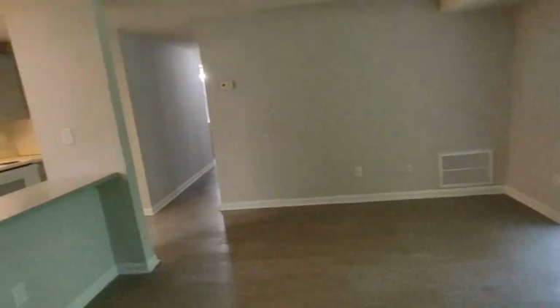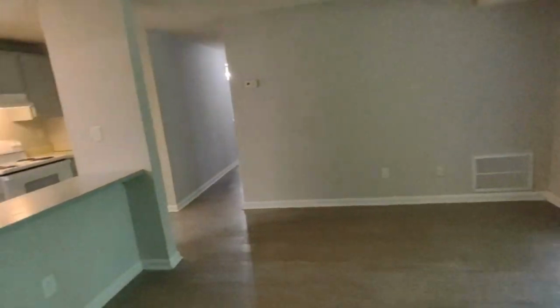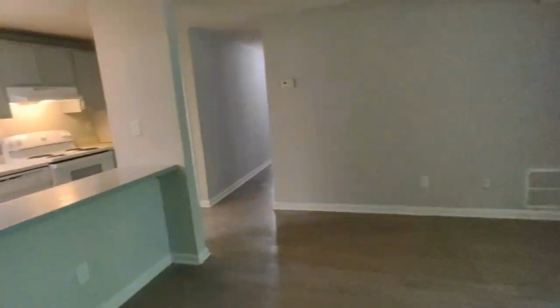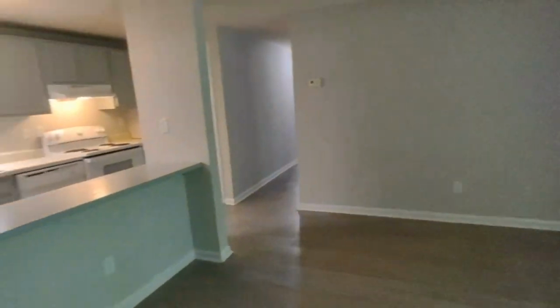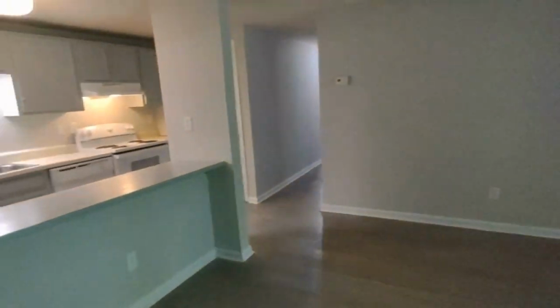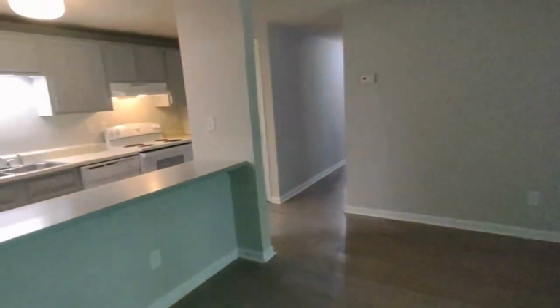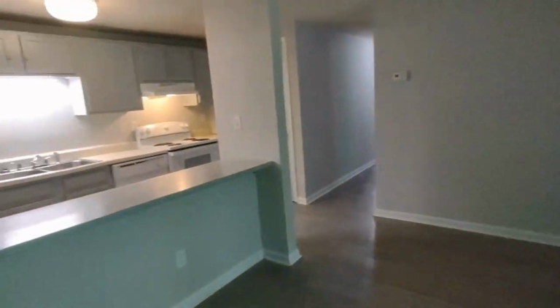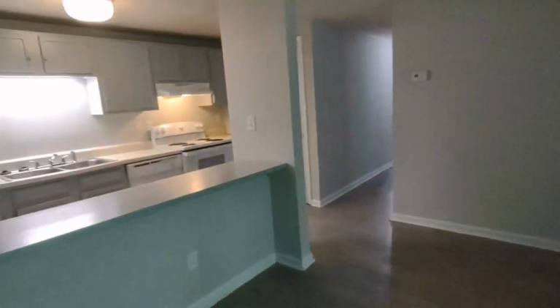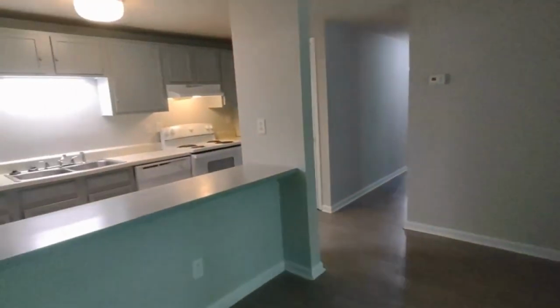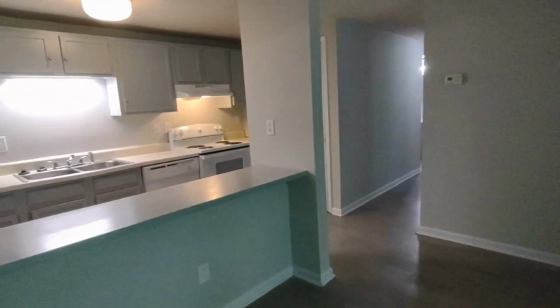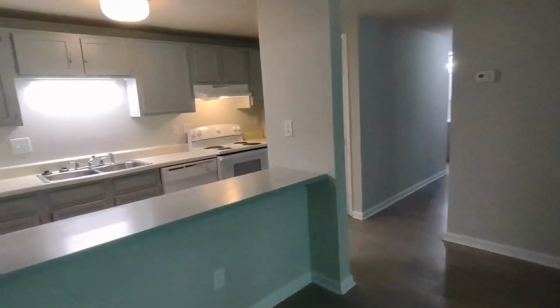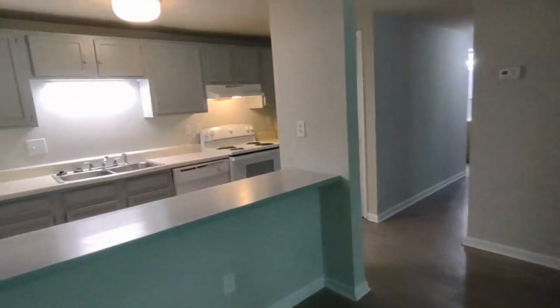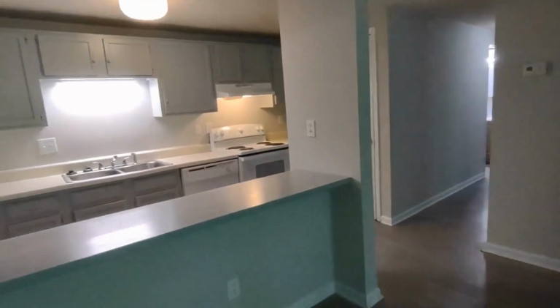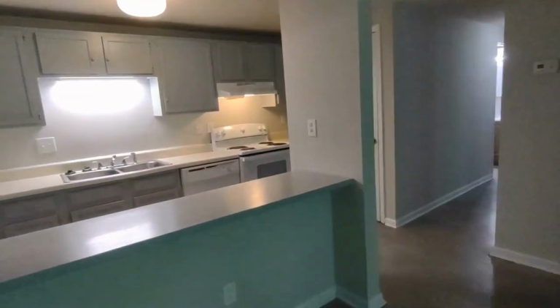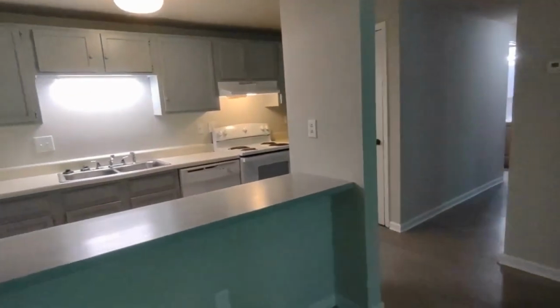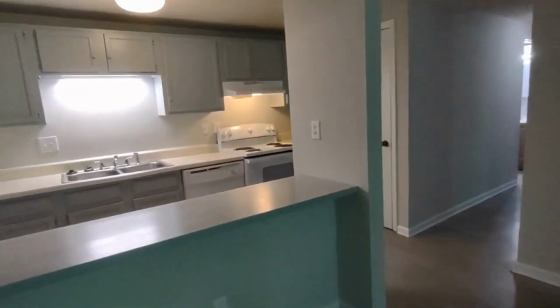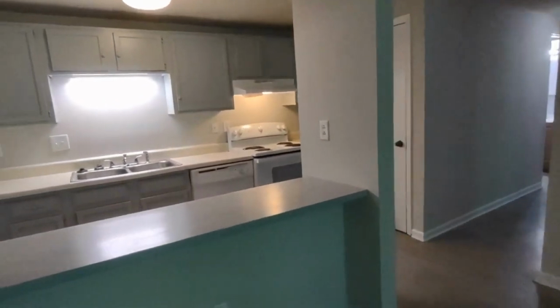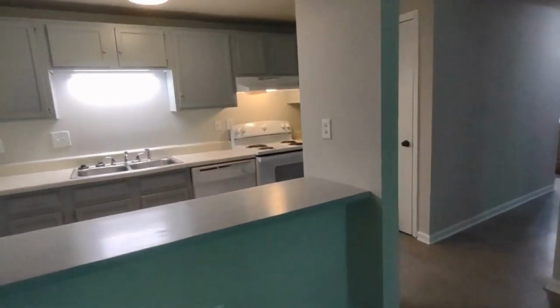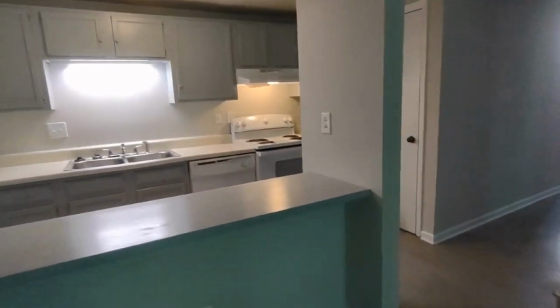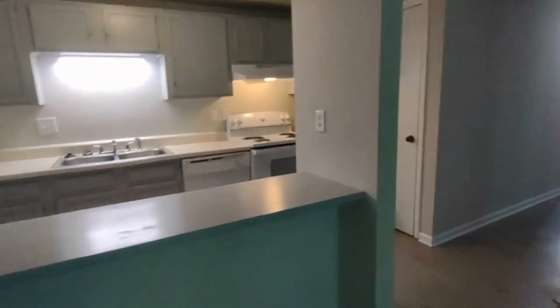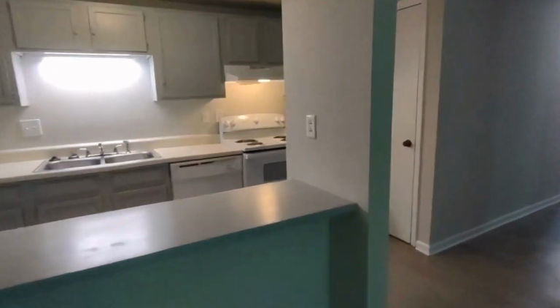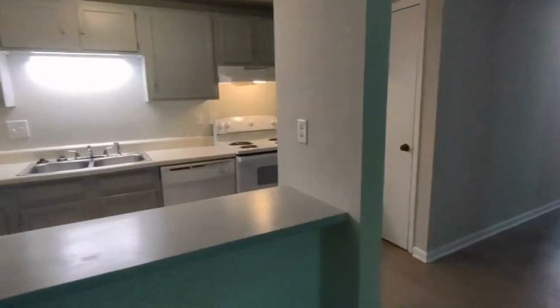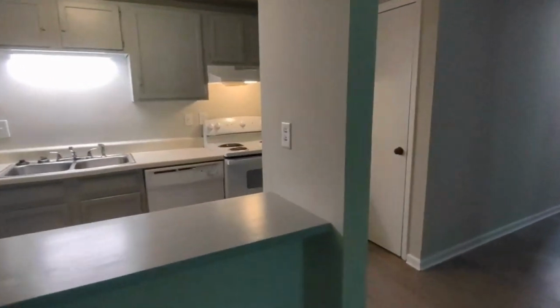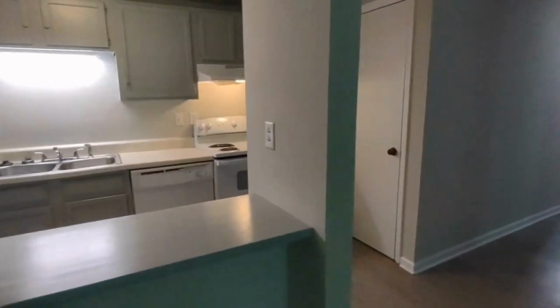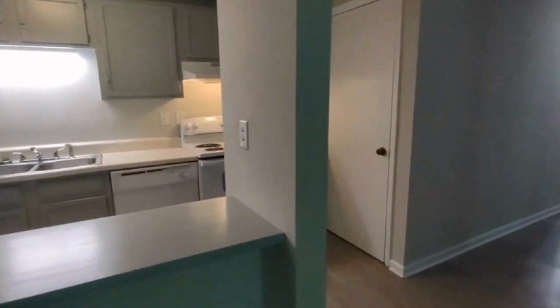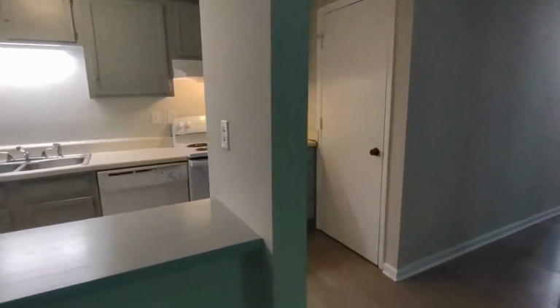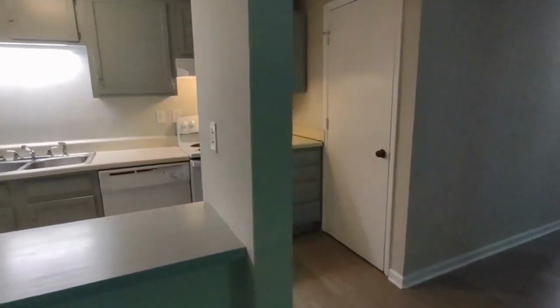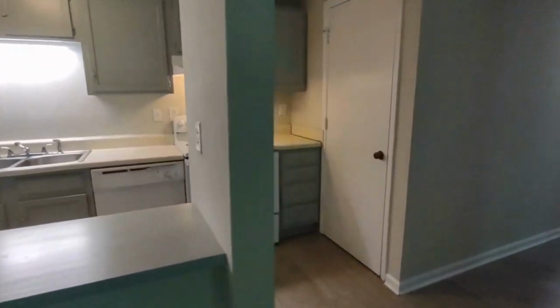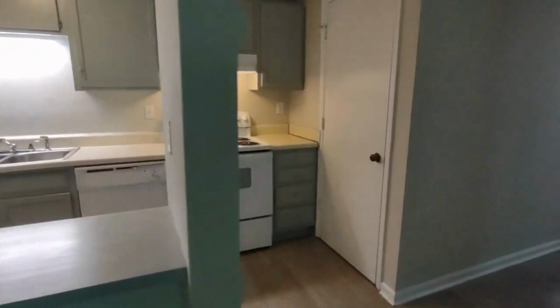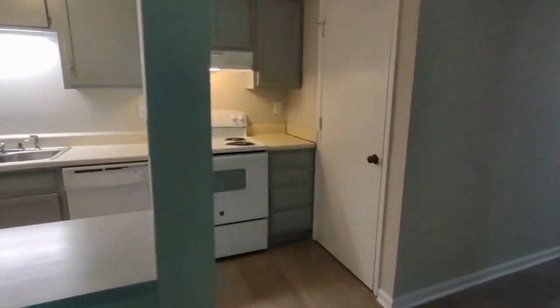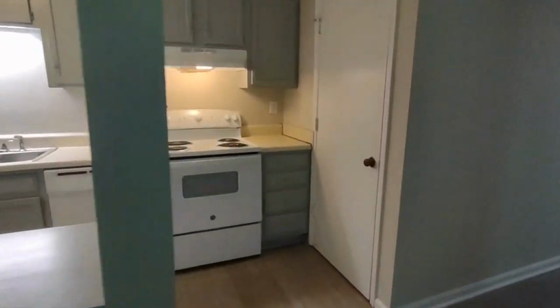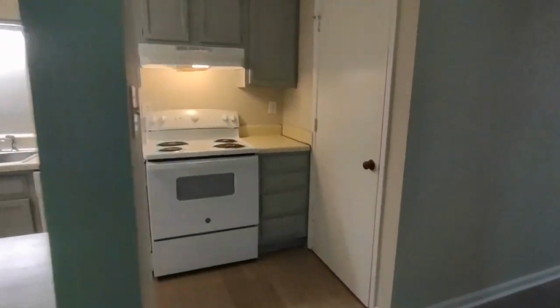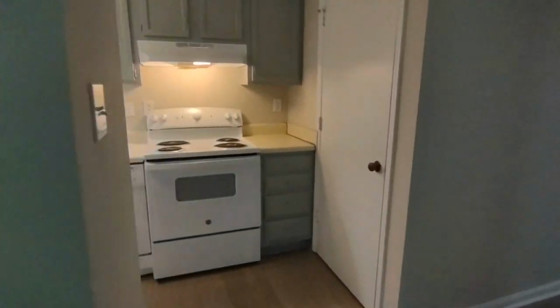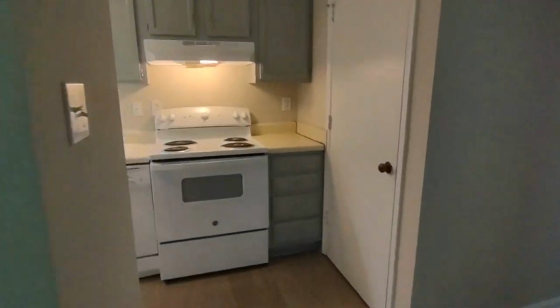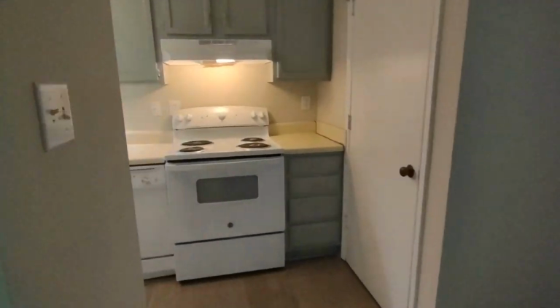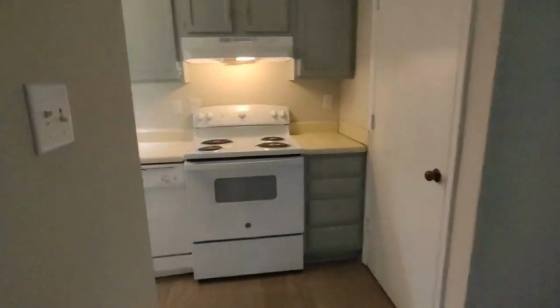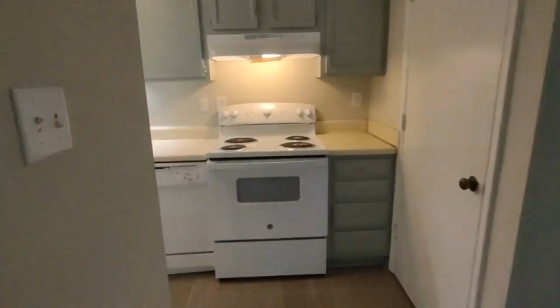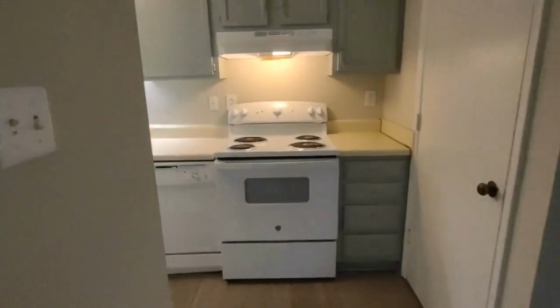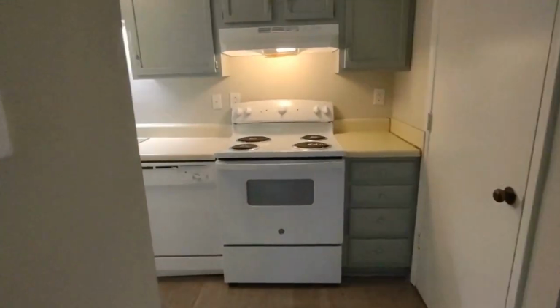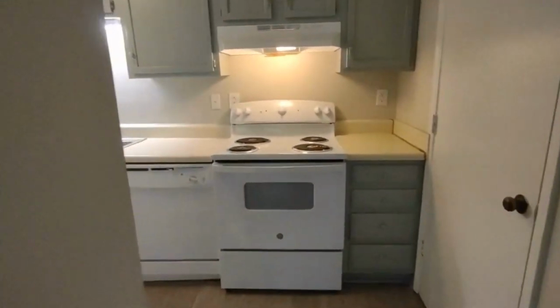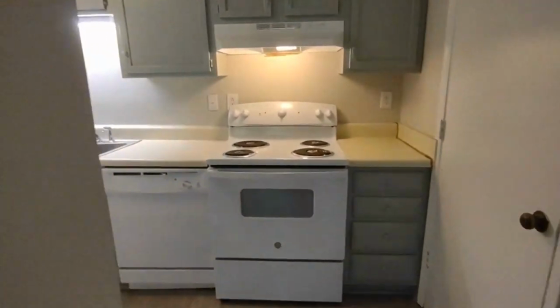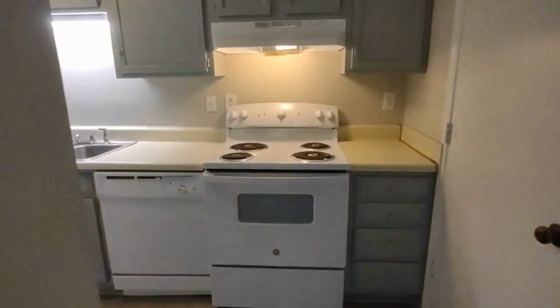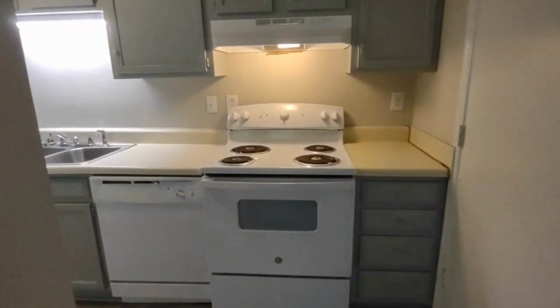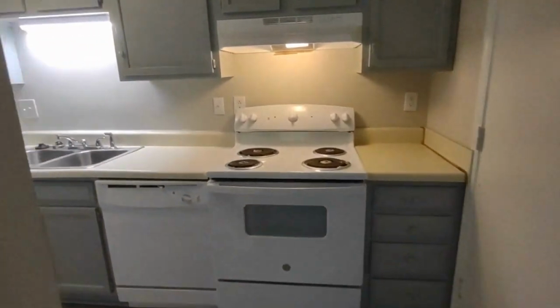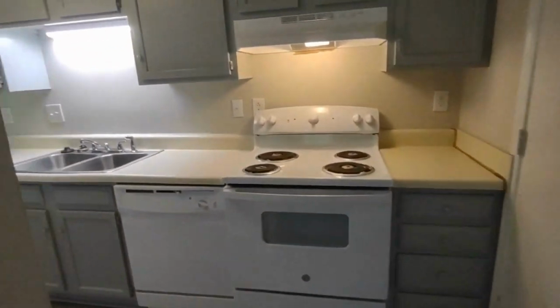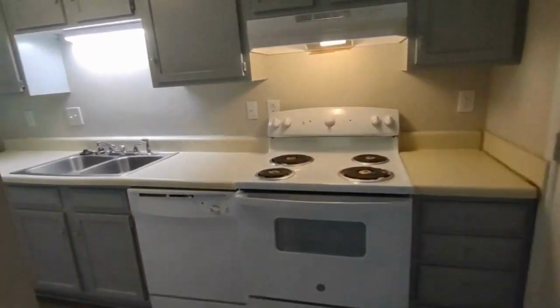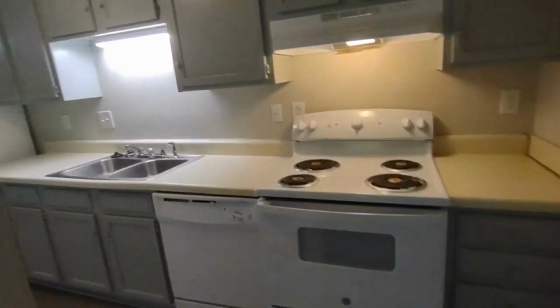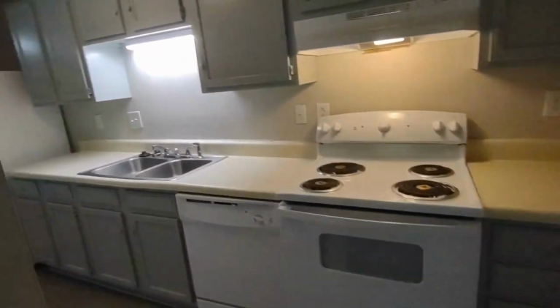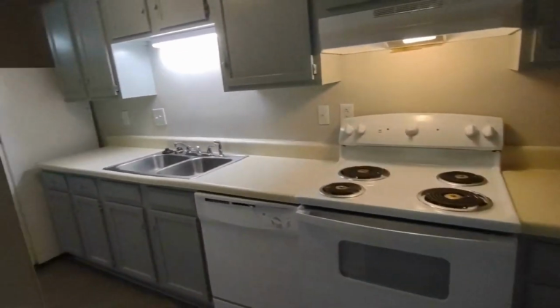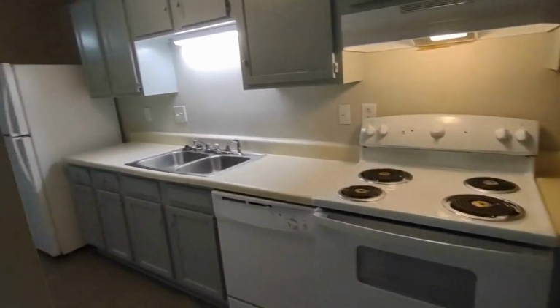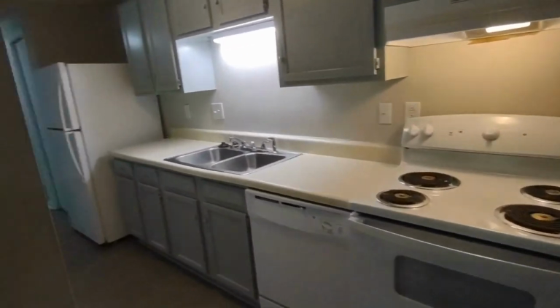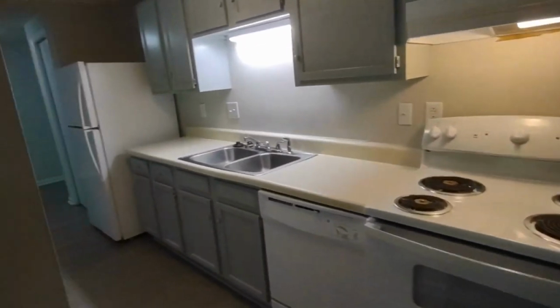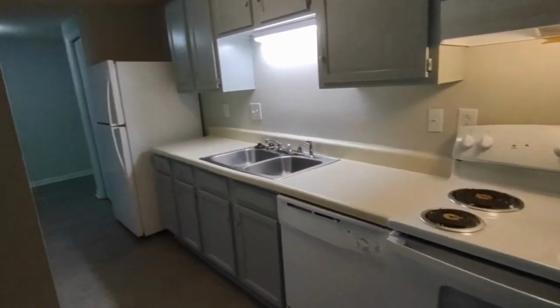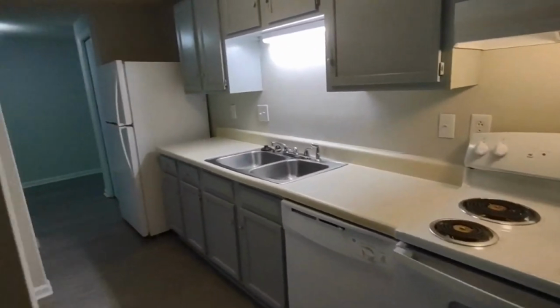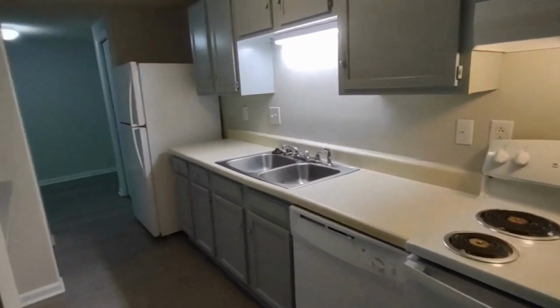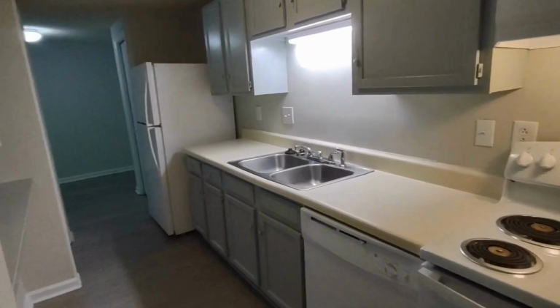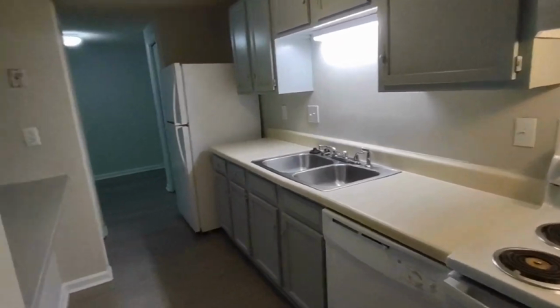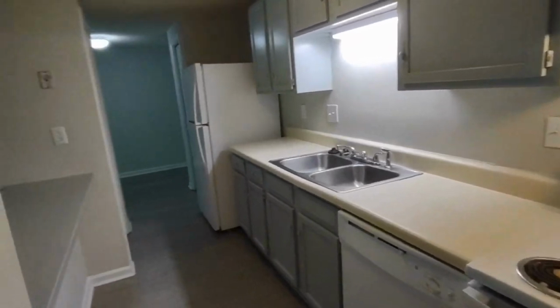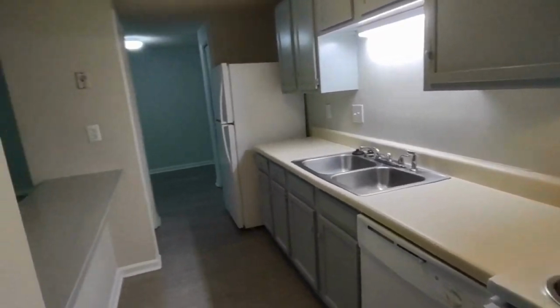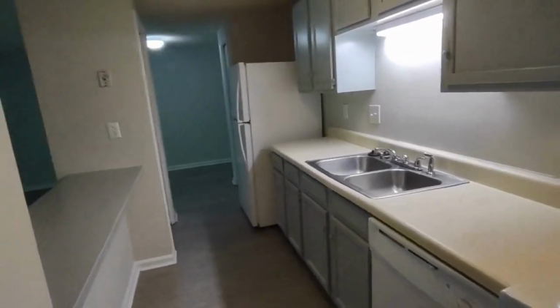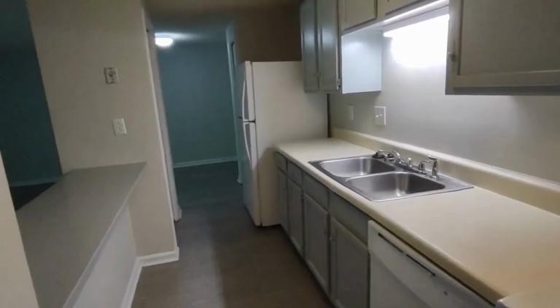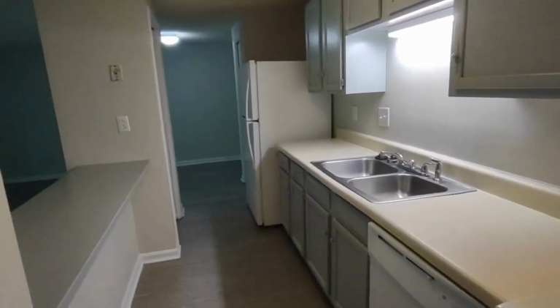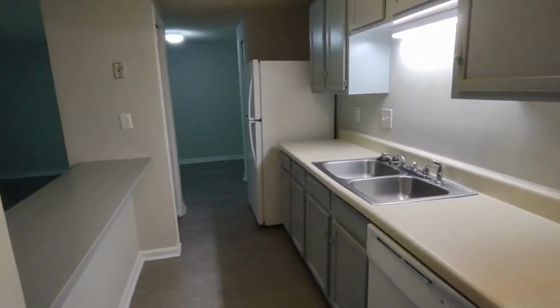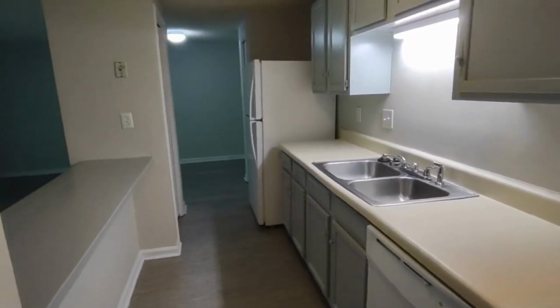To our left now is our kitchen area. The kitchen is equipped with matching appliances and an ample amount of cabinet space.